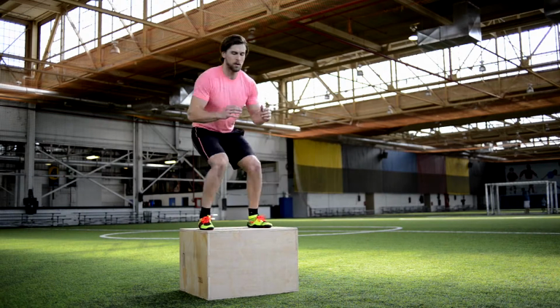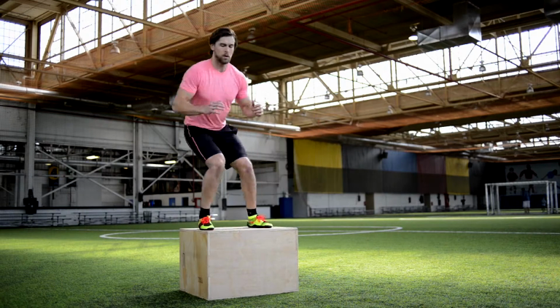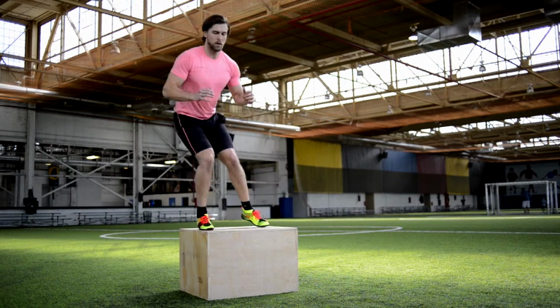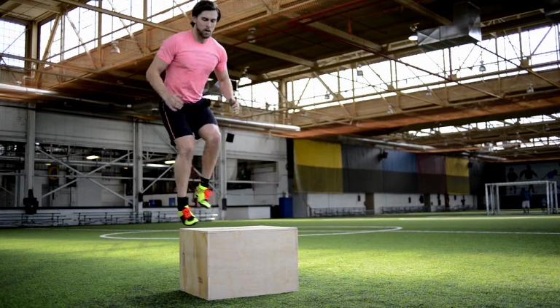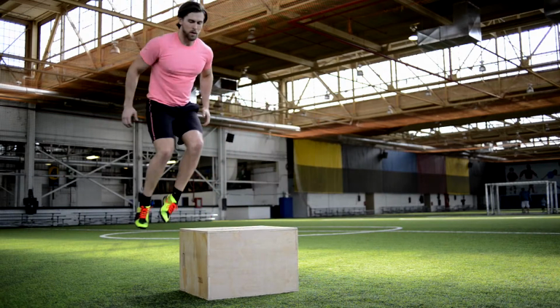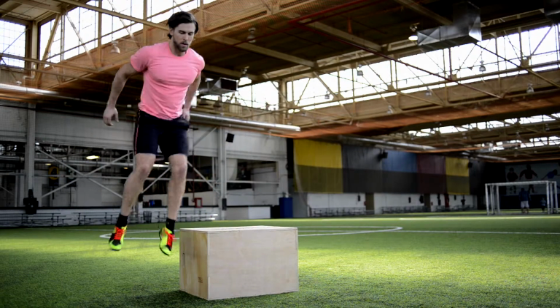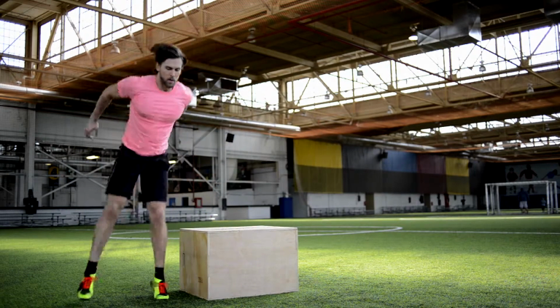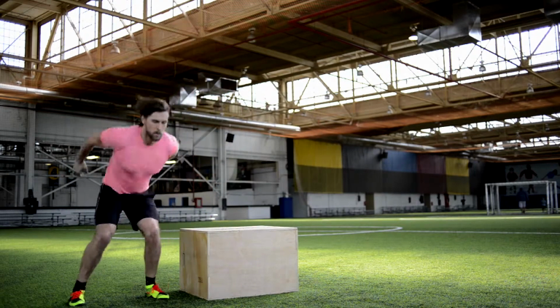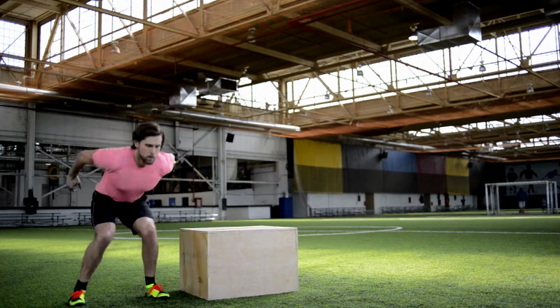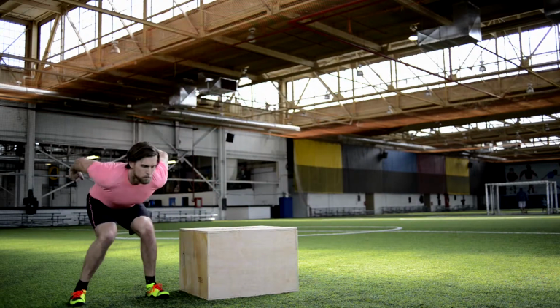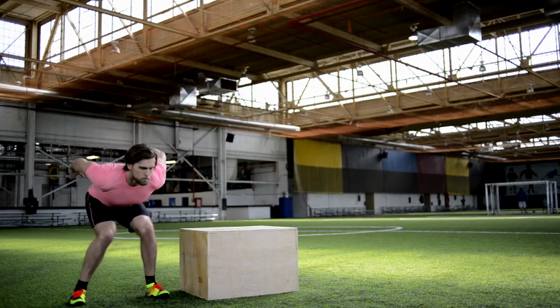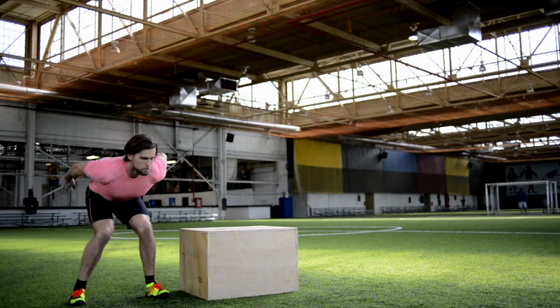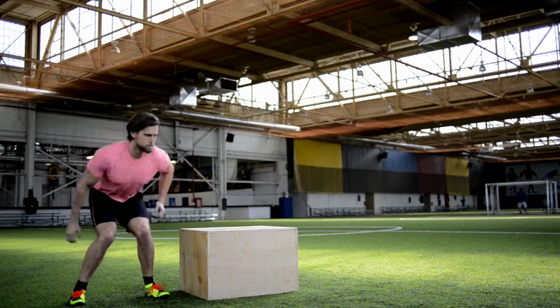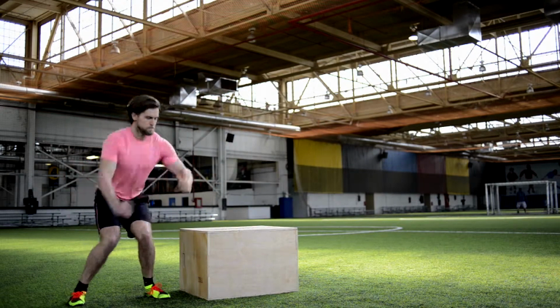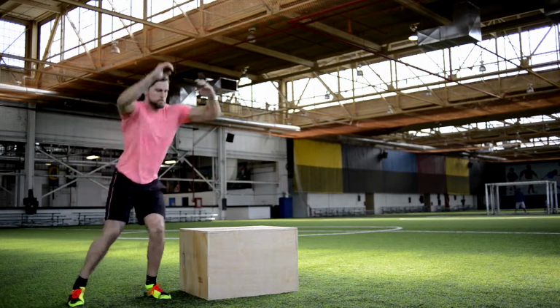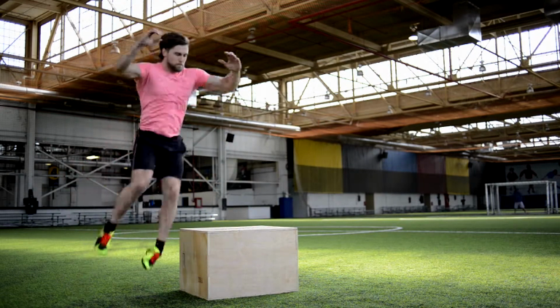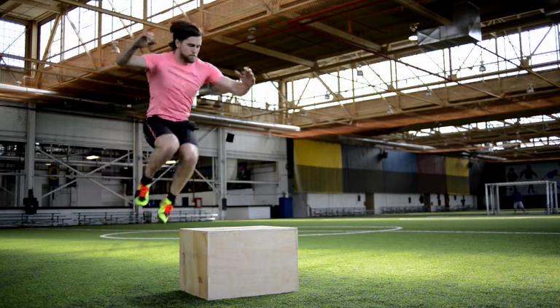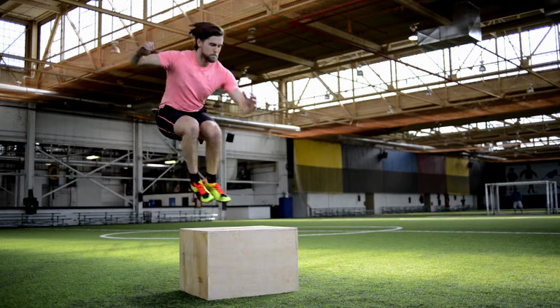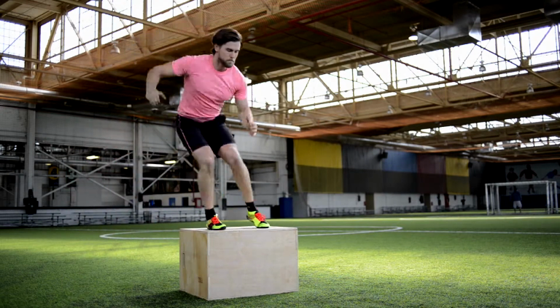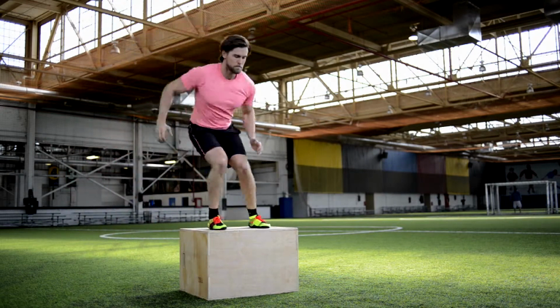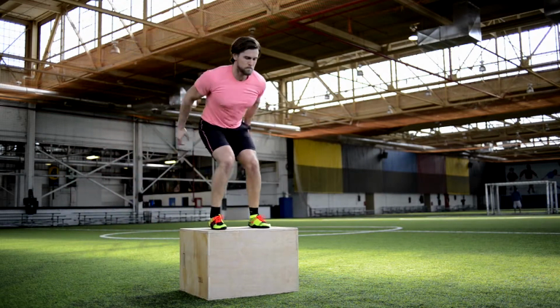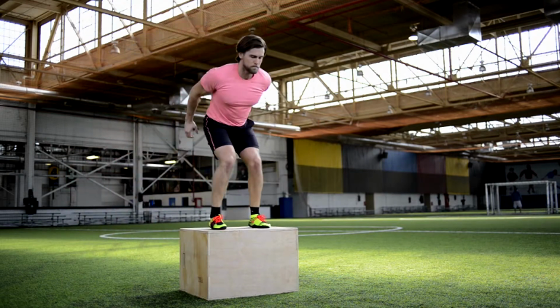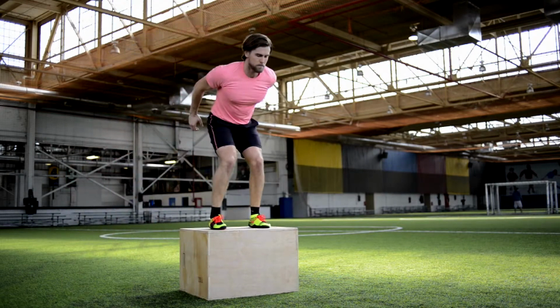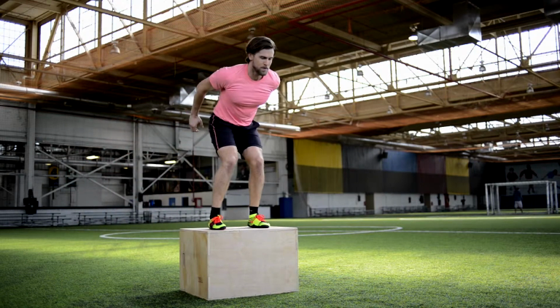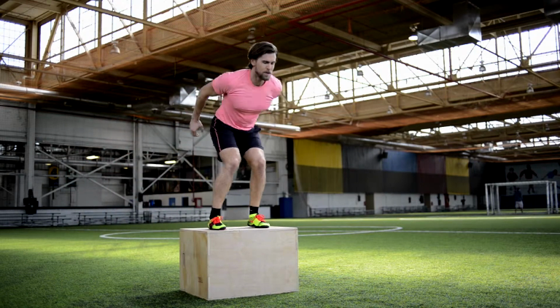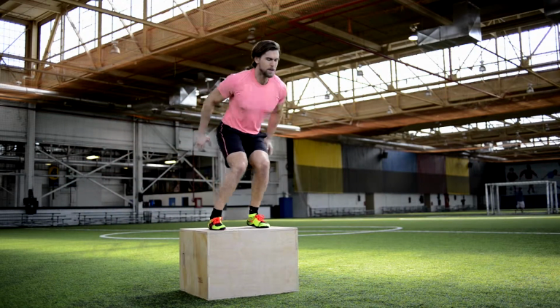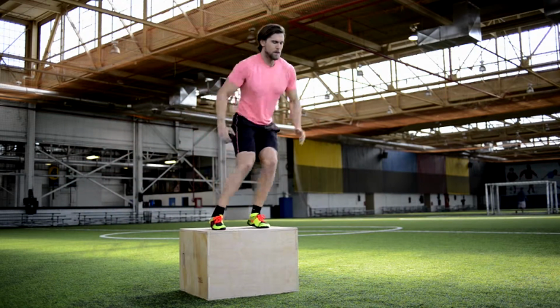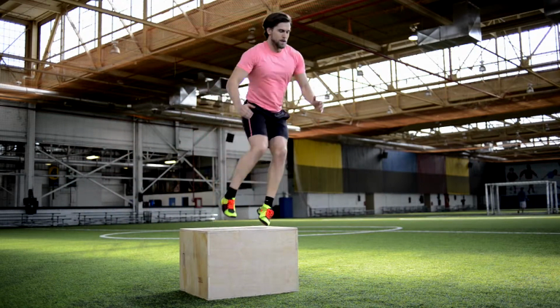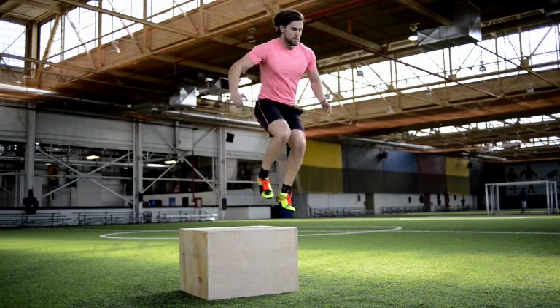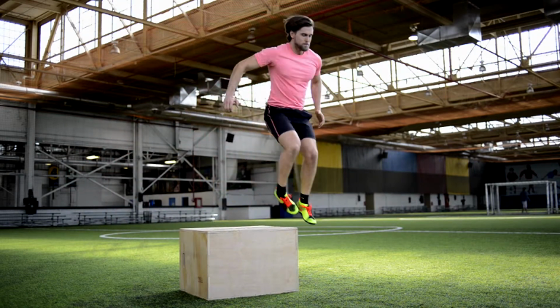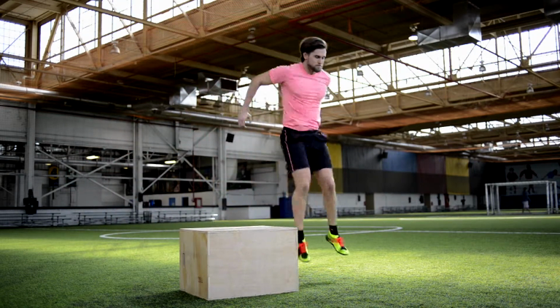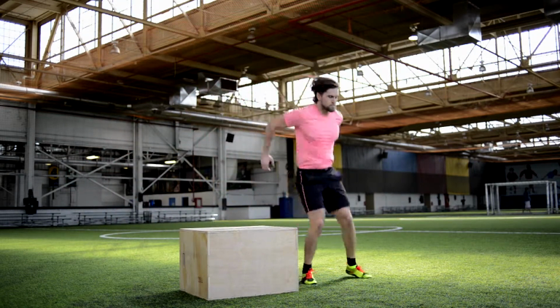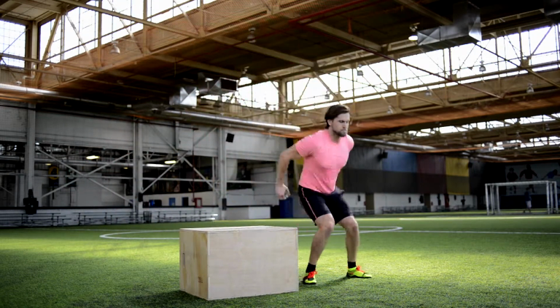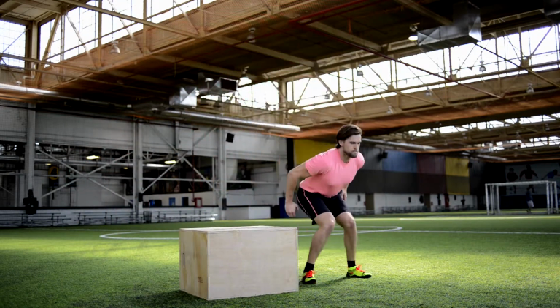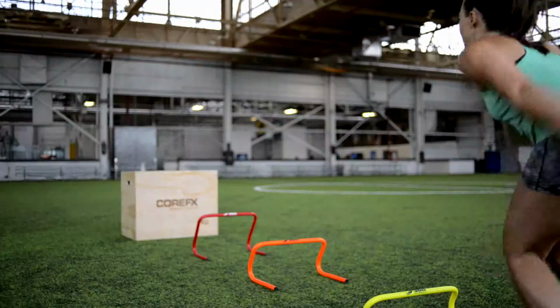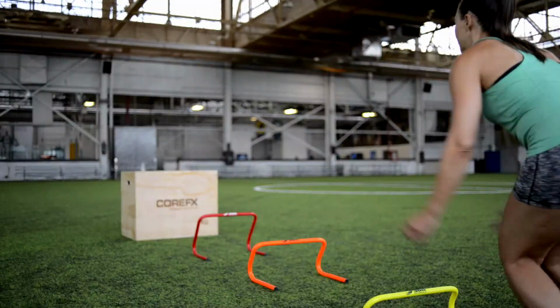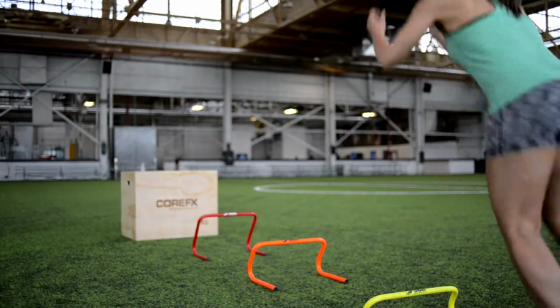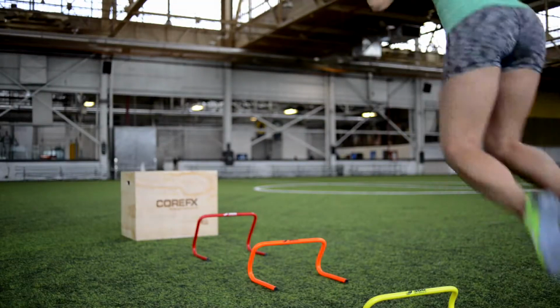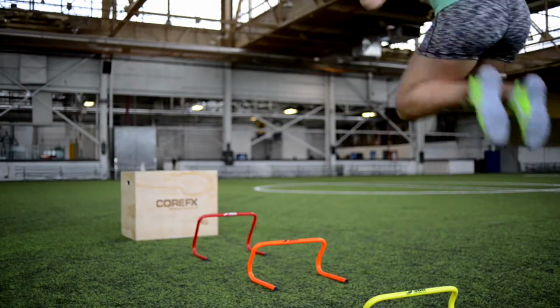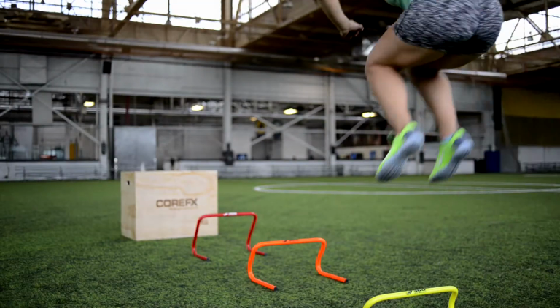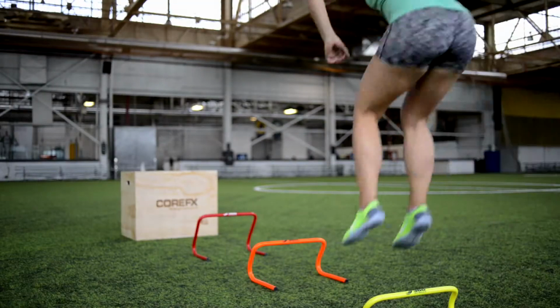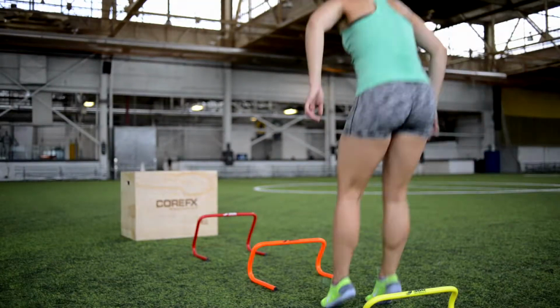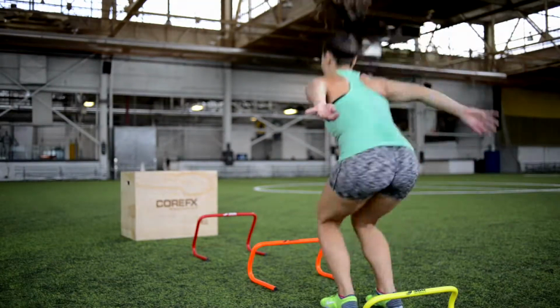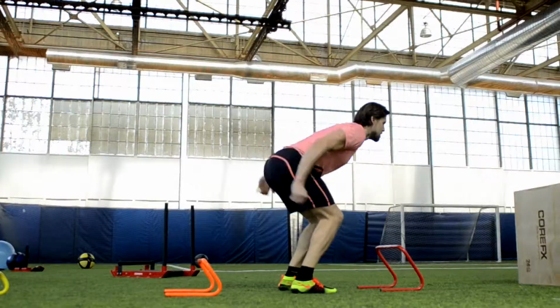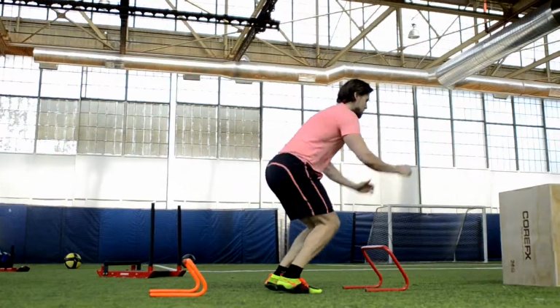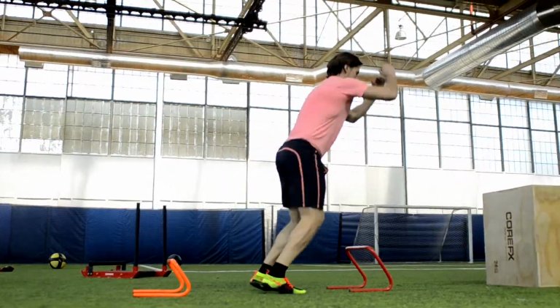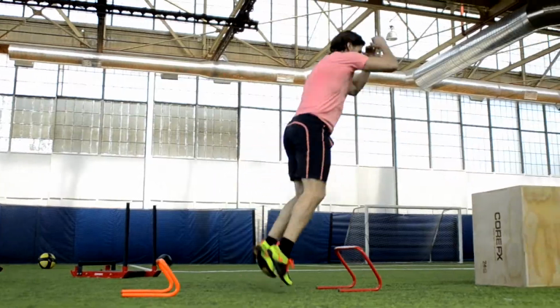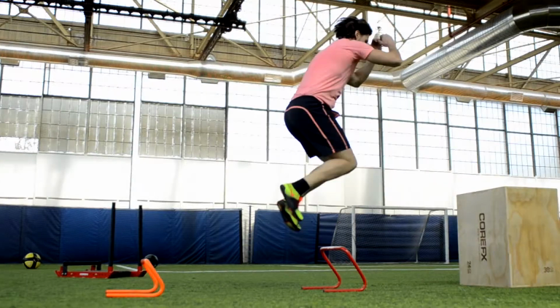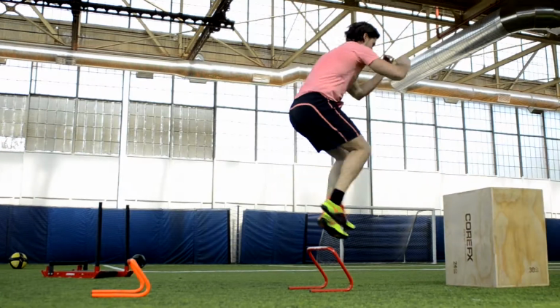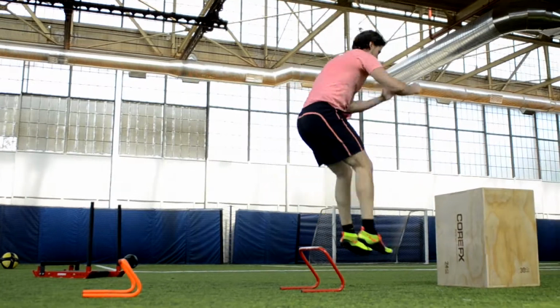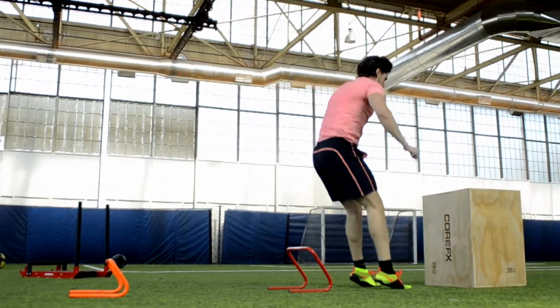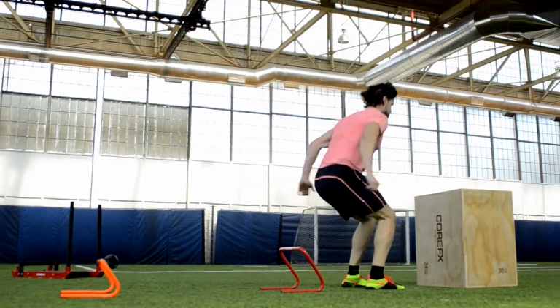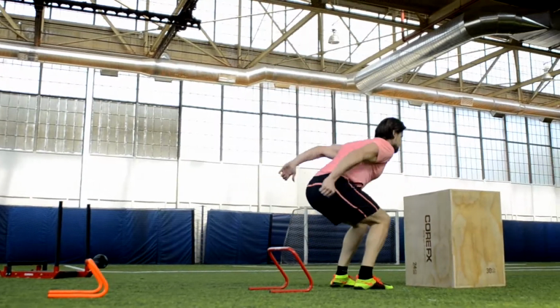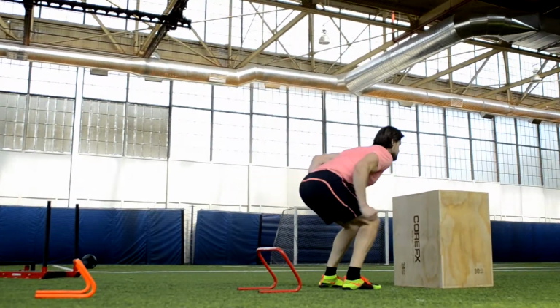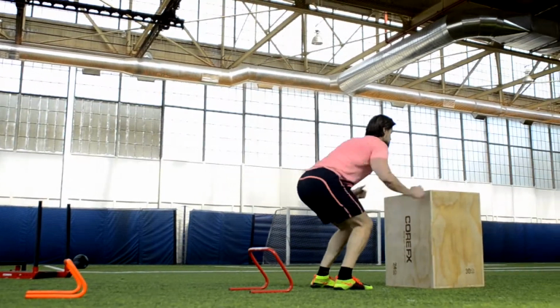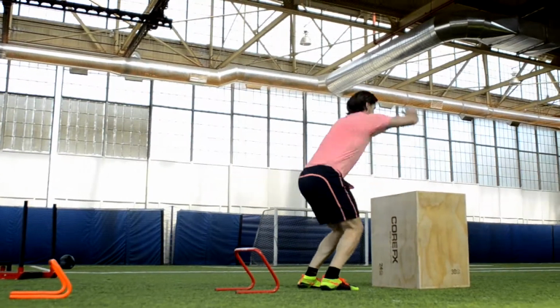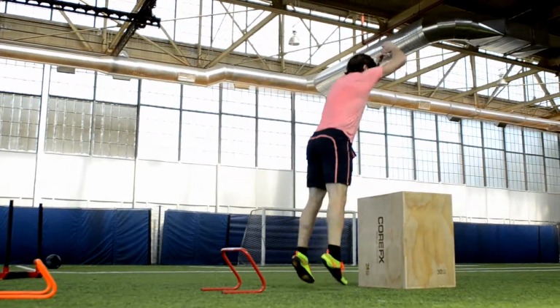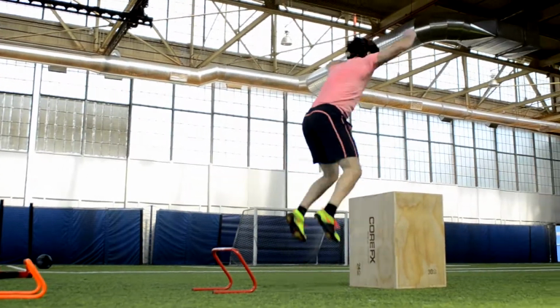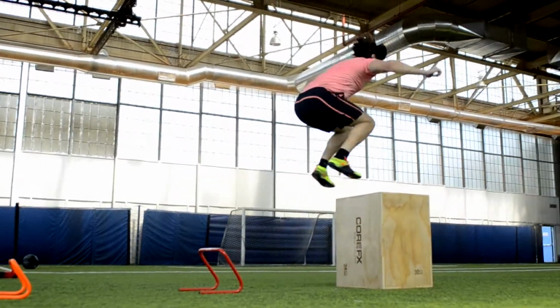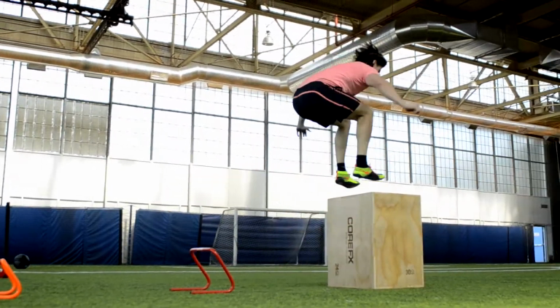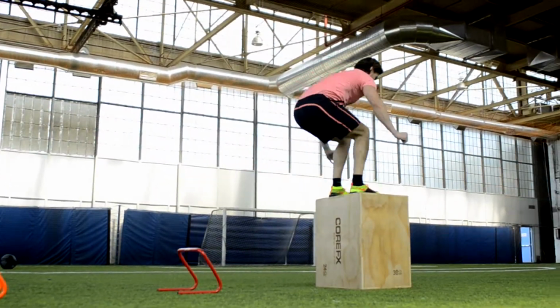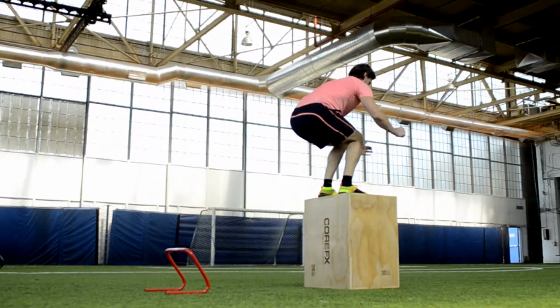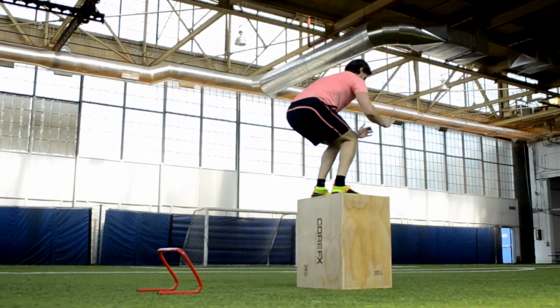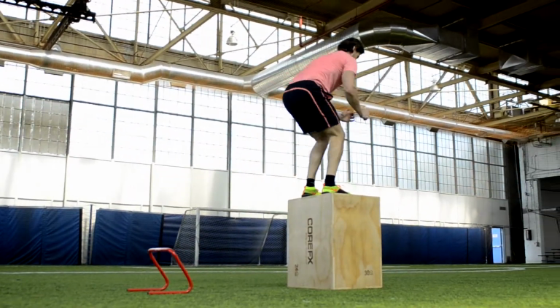Bring those arms to me. Get up. Oh, look at that. Finish it. Boom.